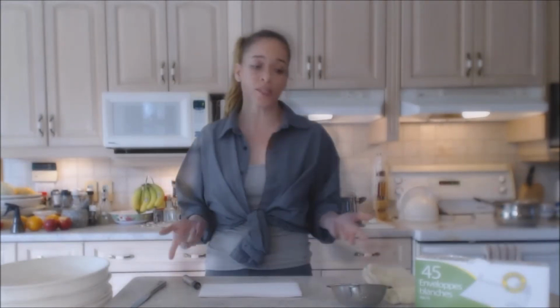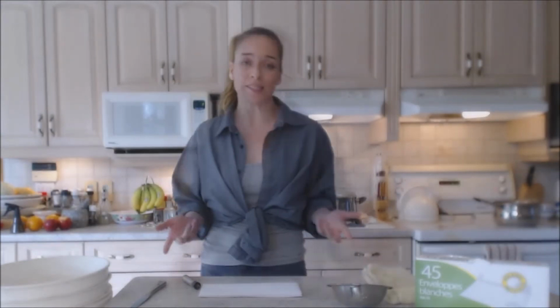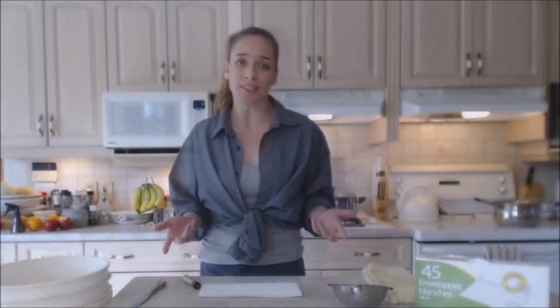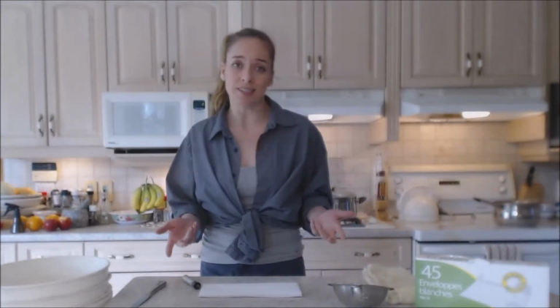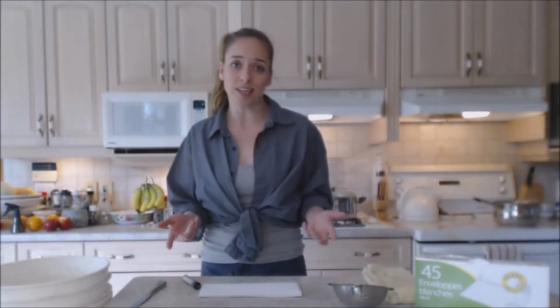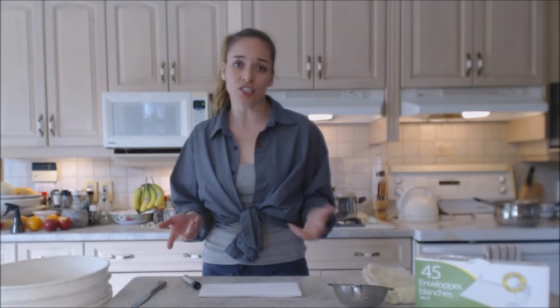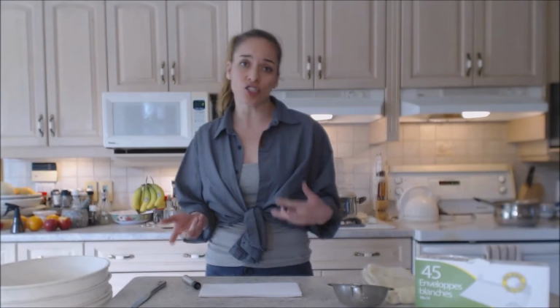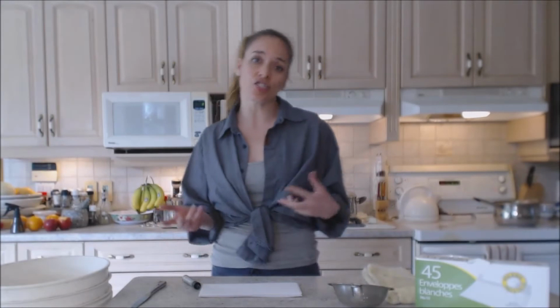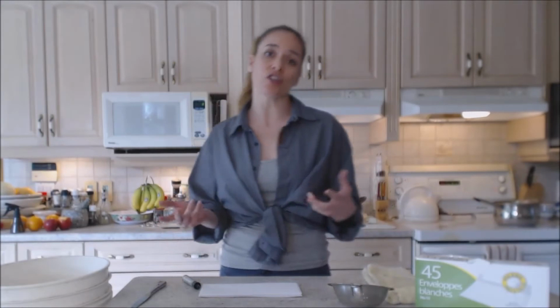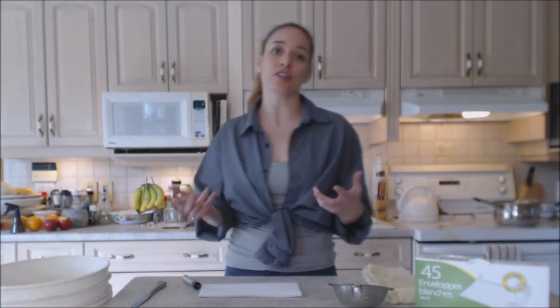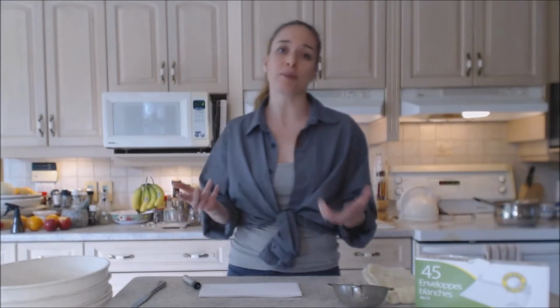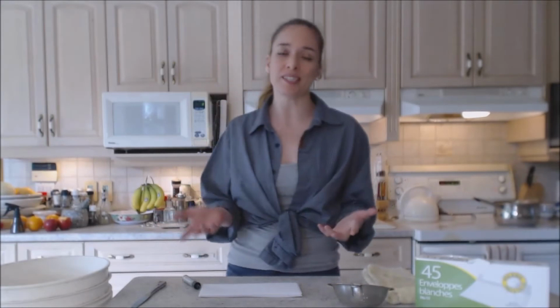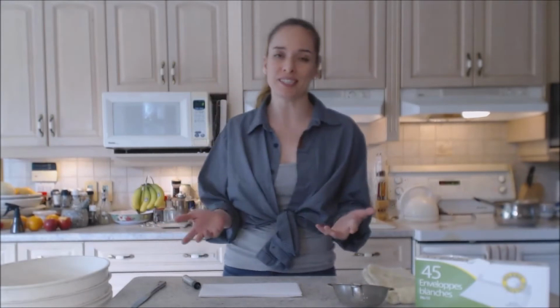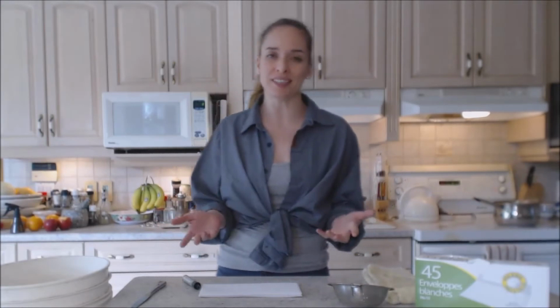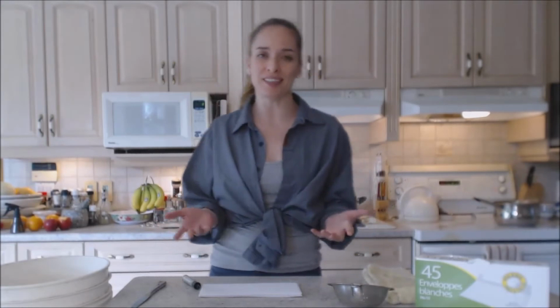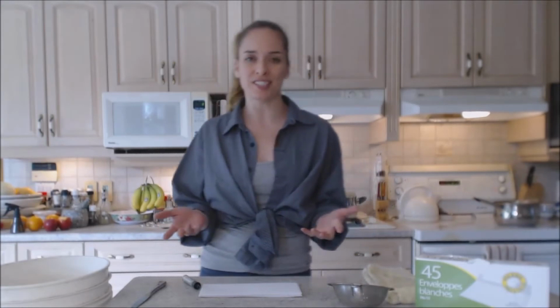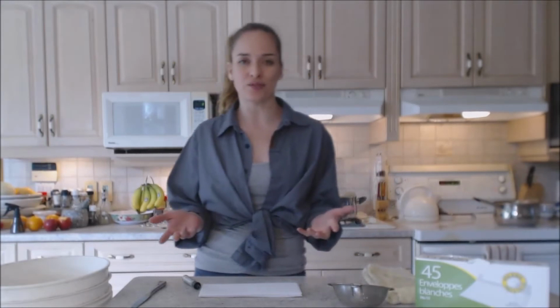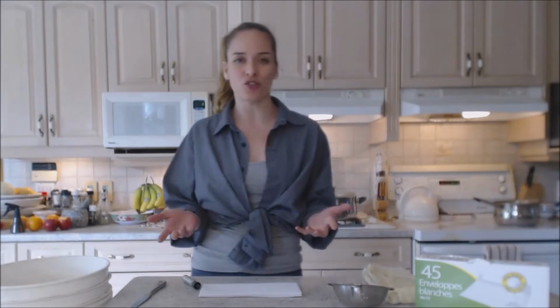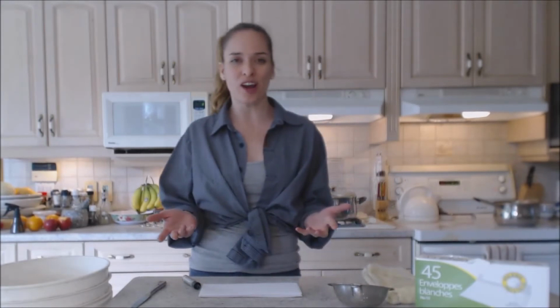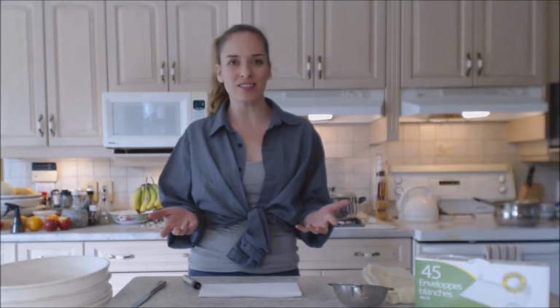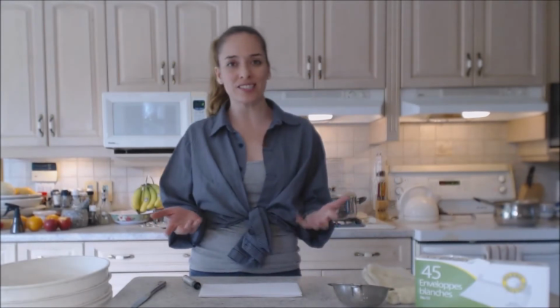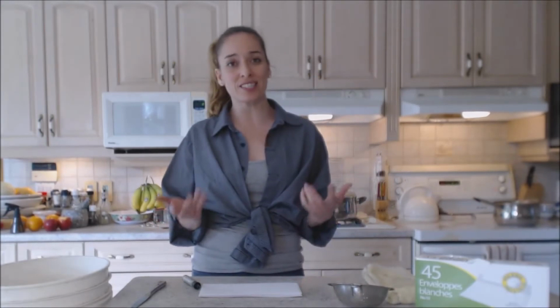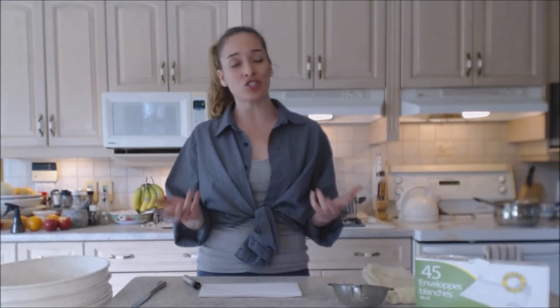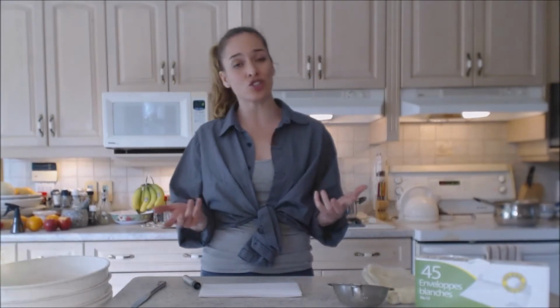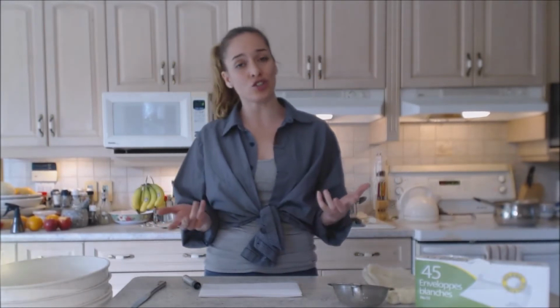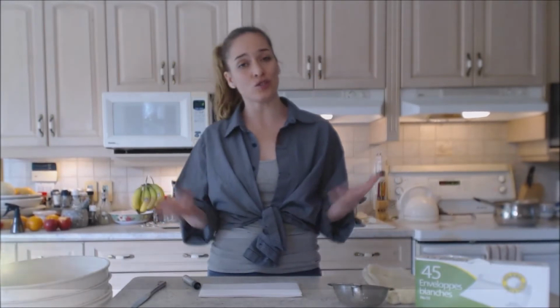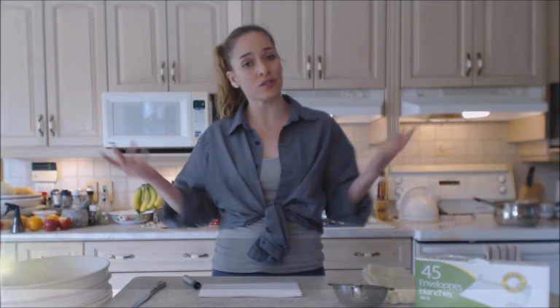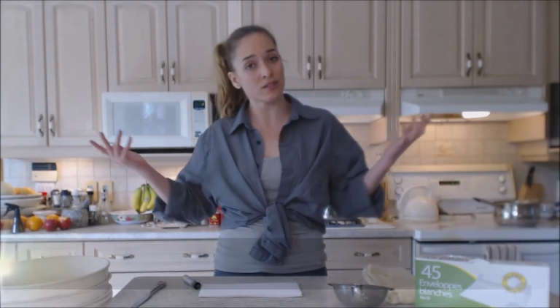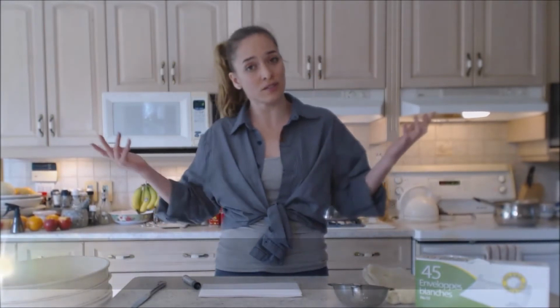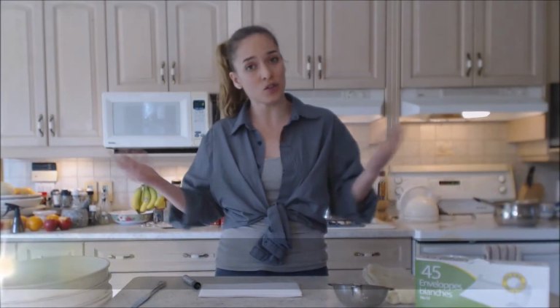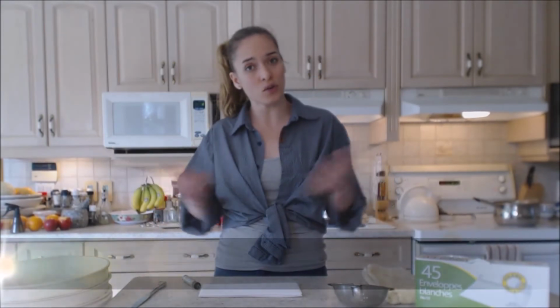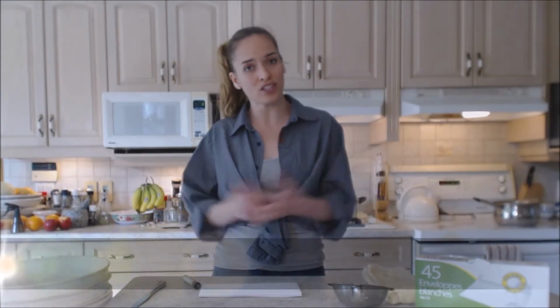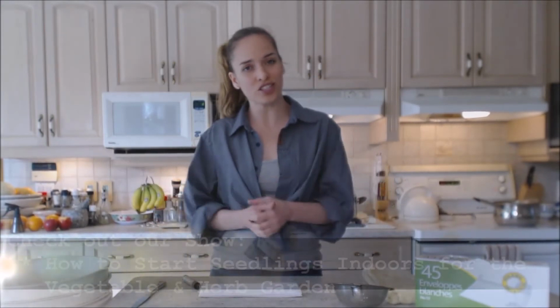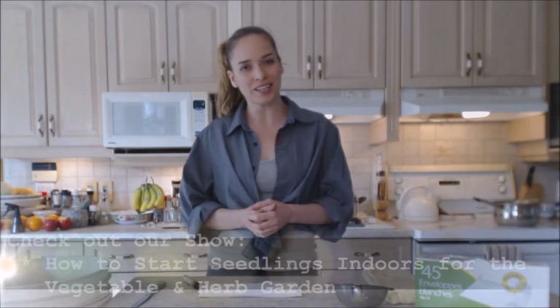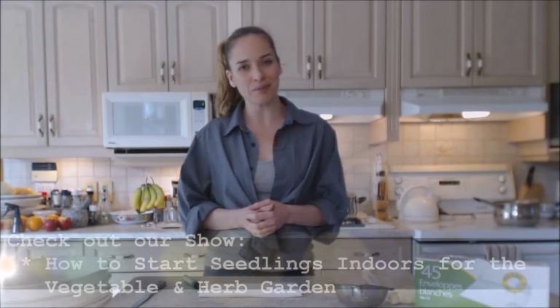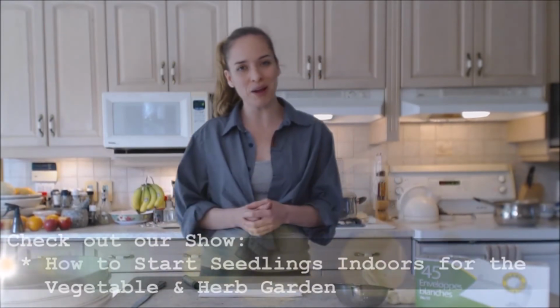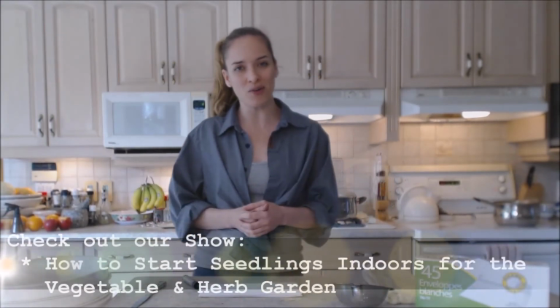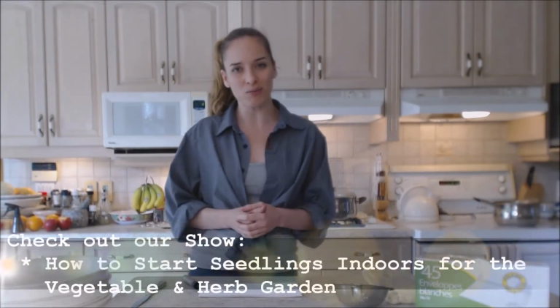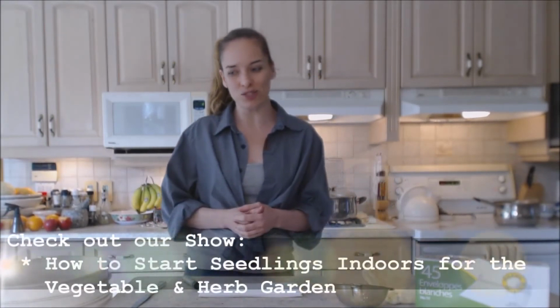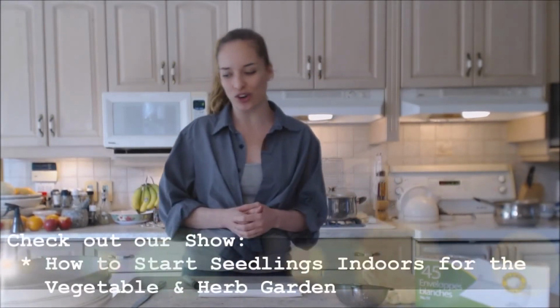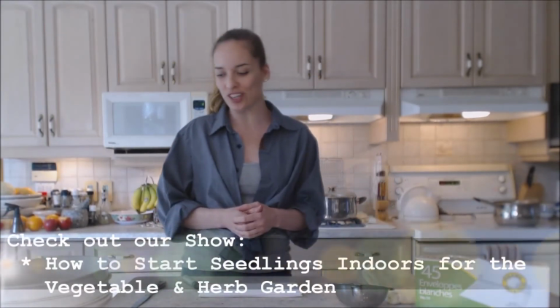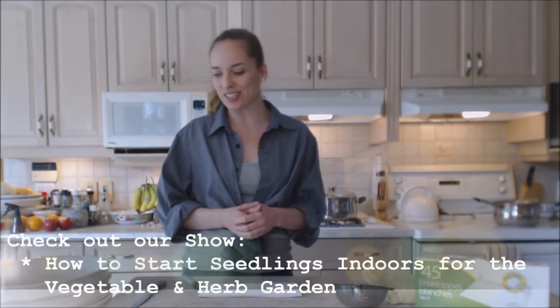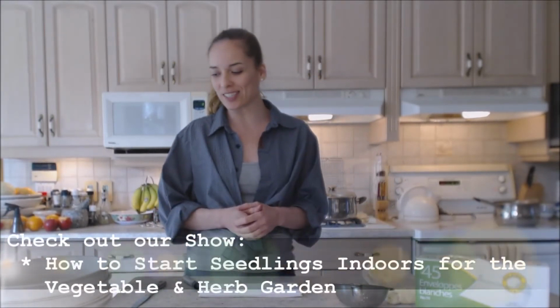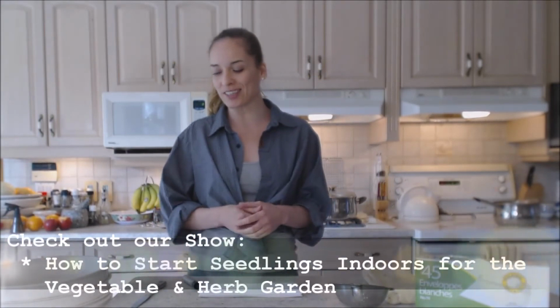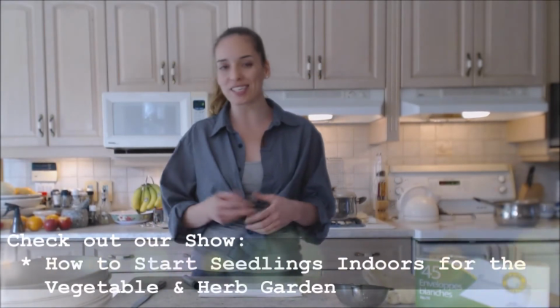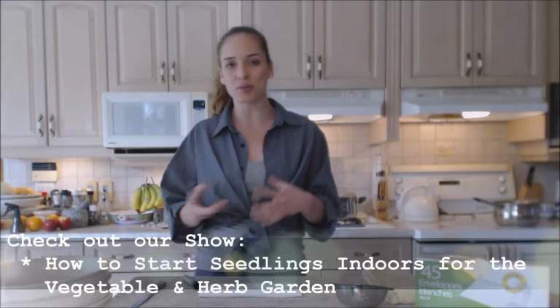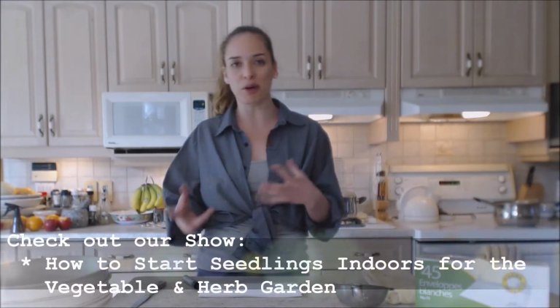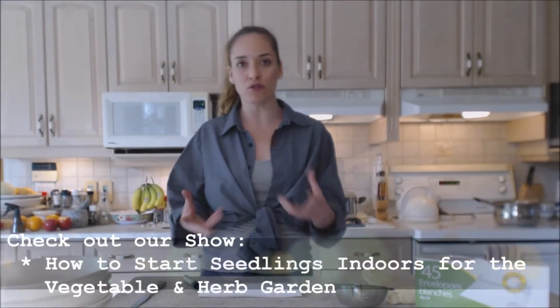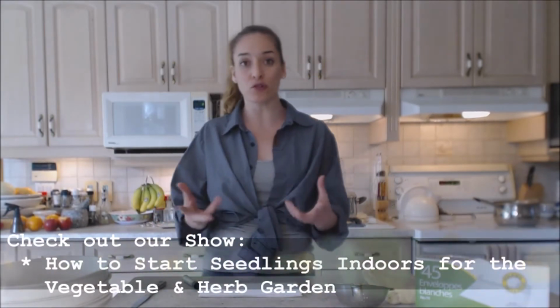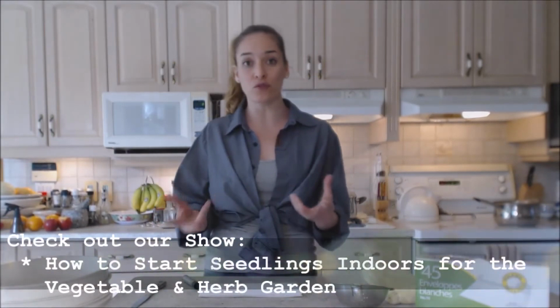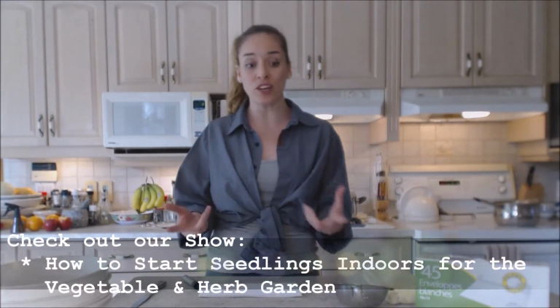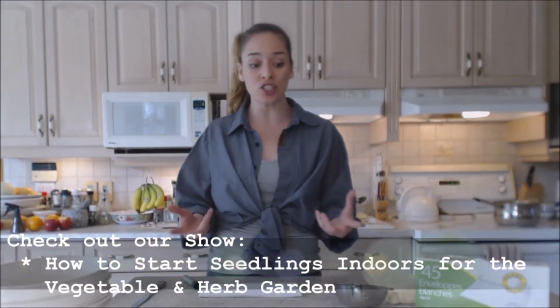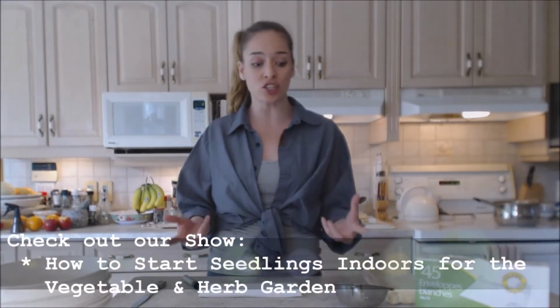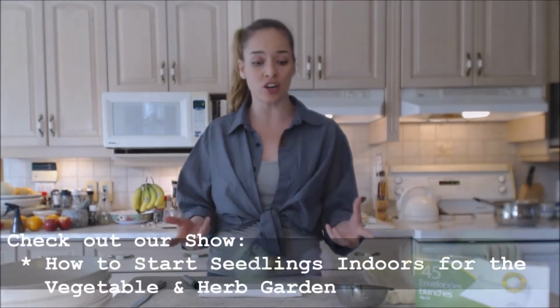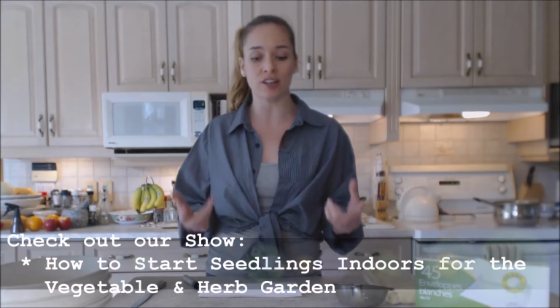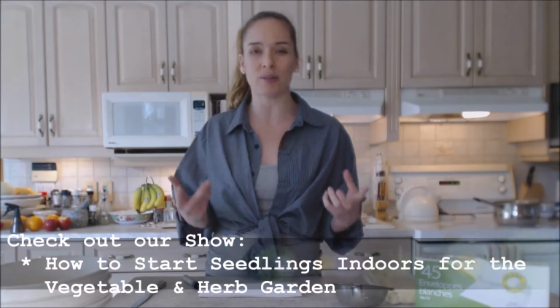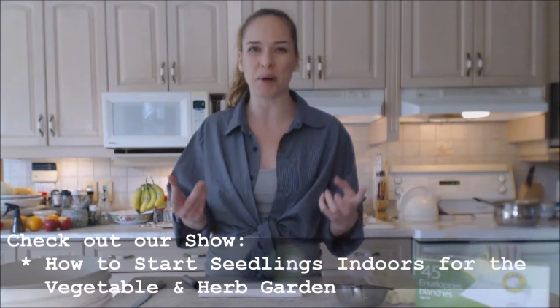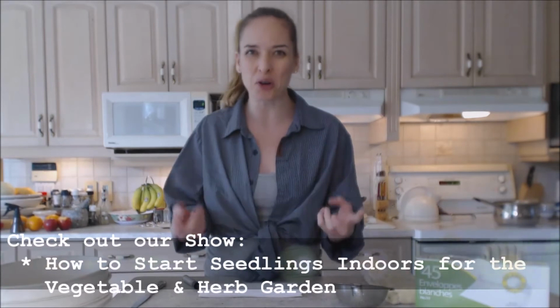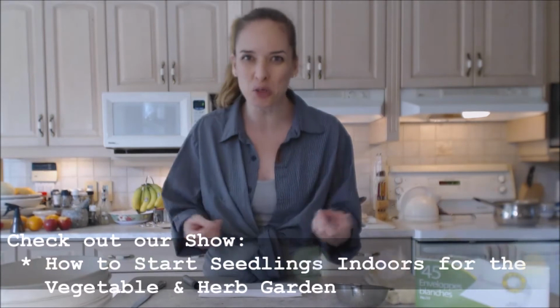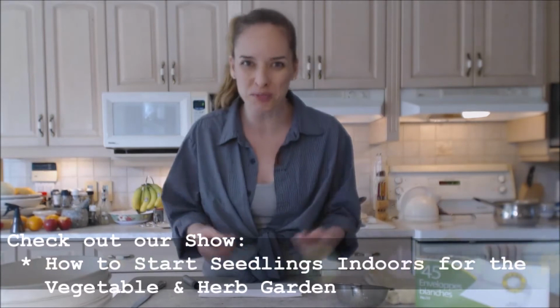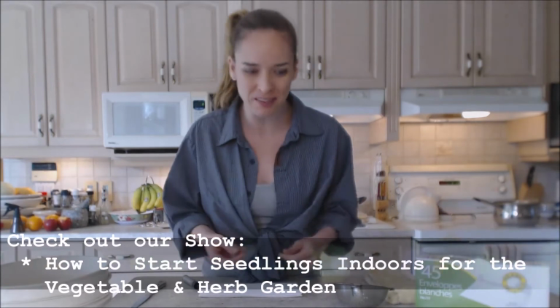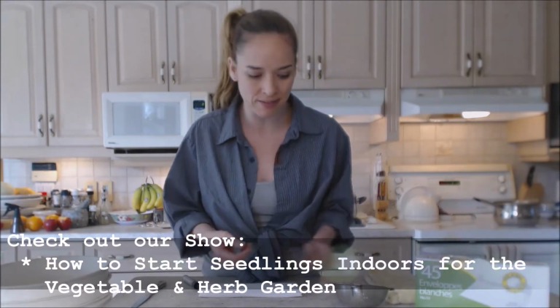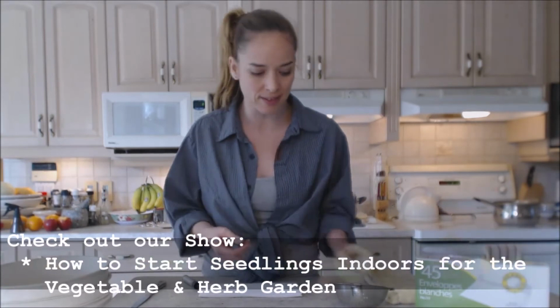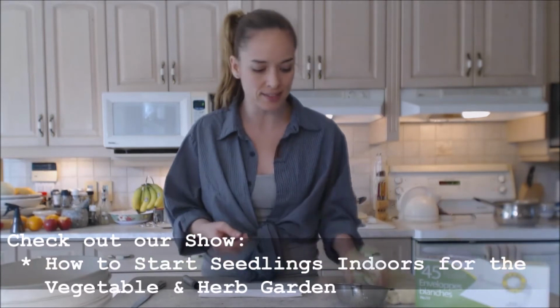So for instance, I just started my seedlings. If you haven't seen the shows, go and check them out. I'm starting seedlings — my fruit and veggie garden and my herbs and things.